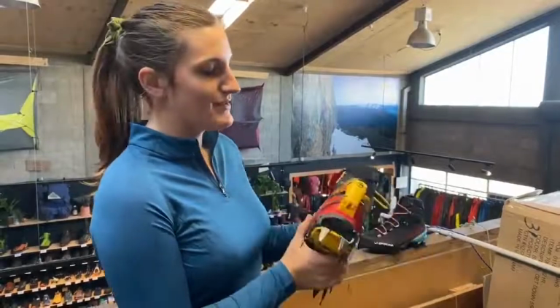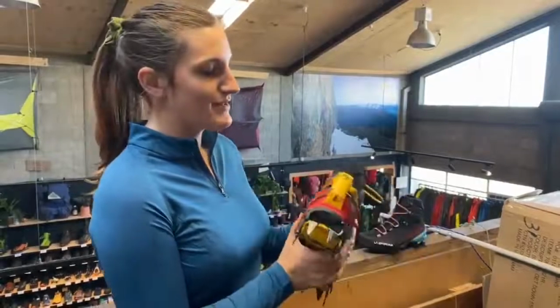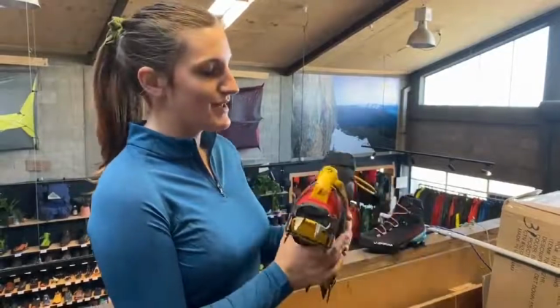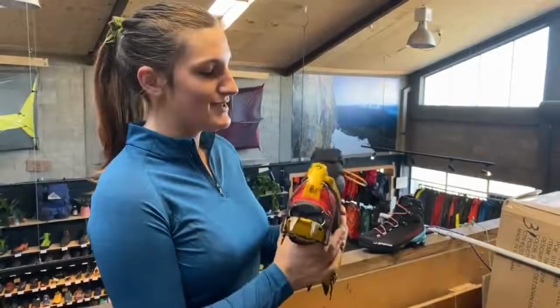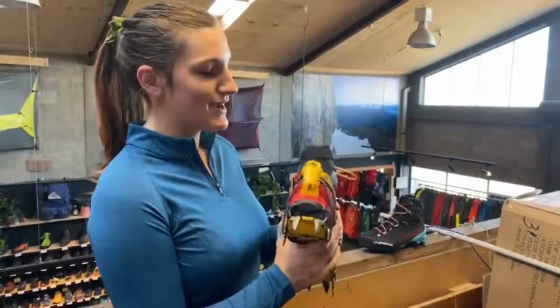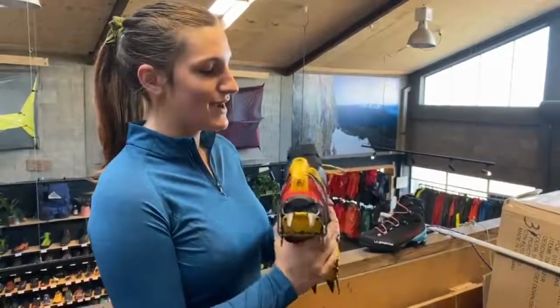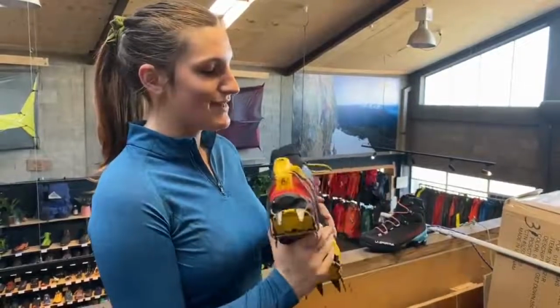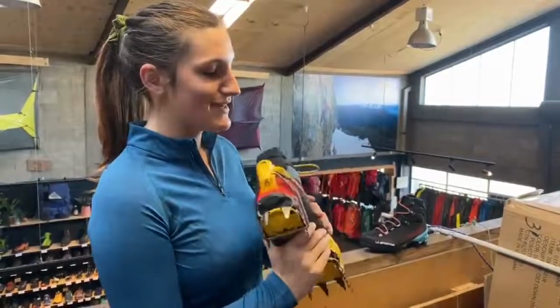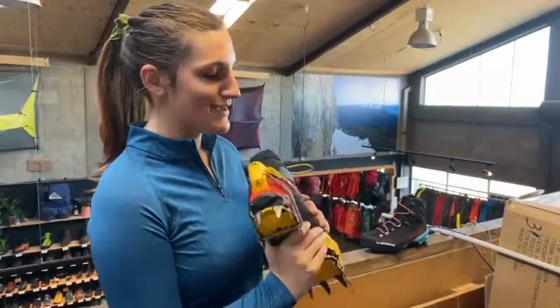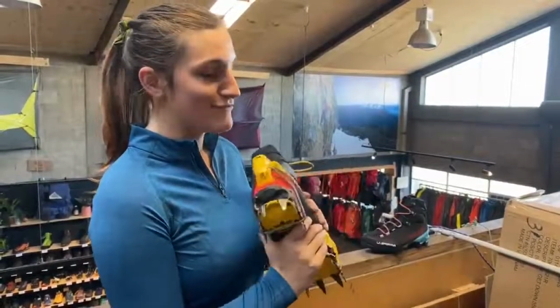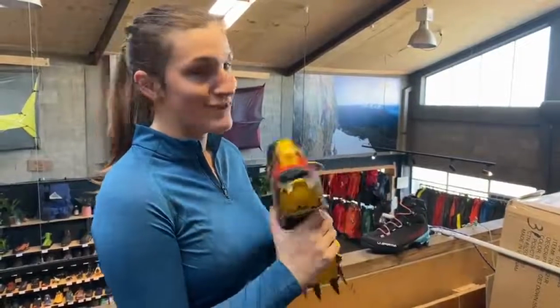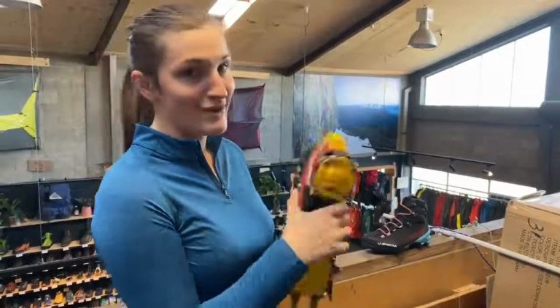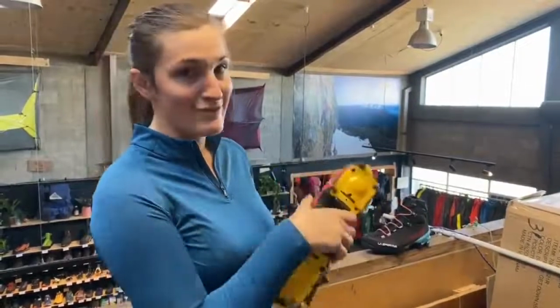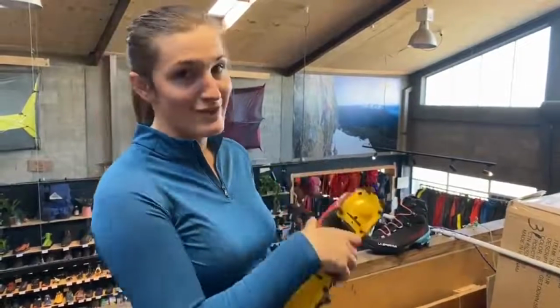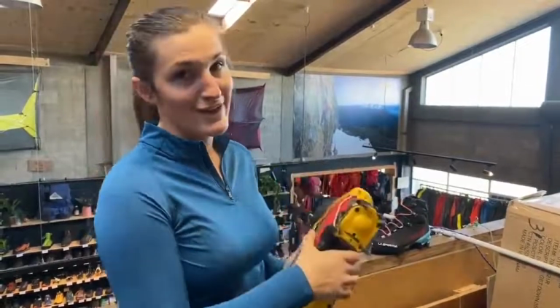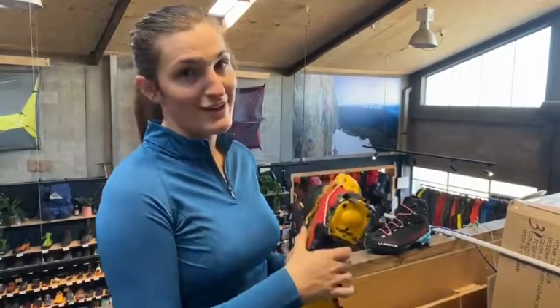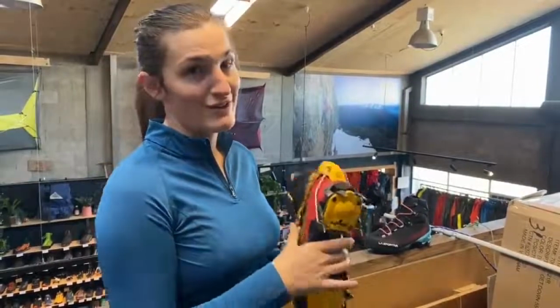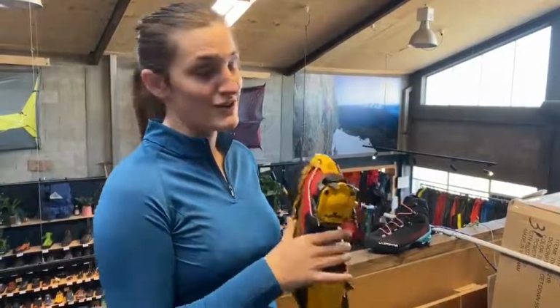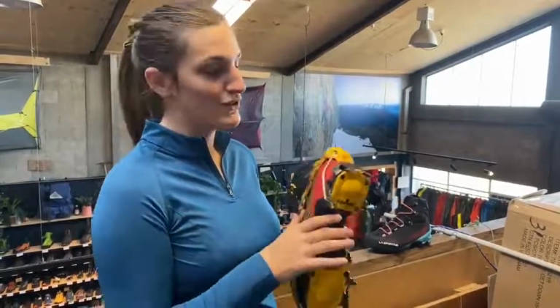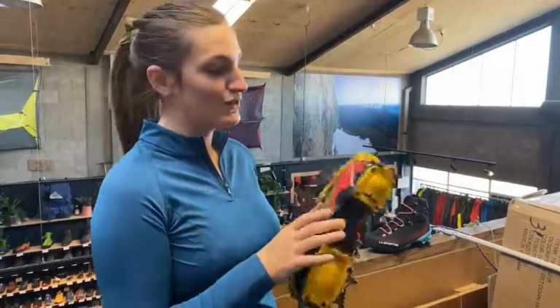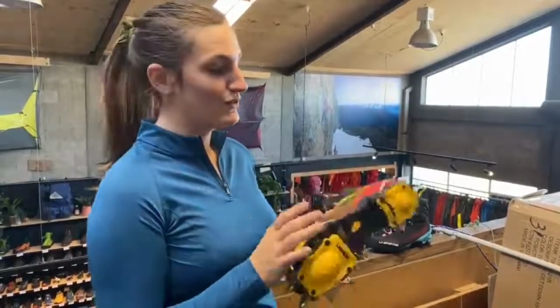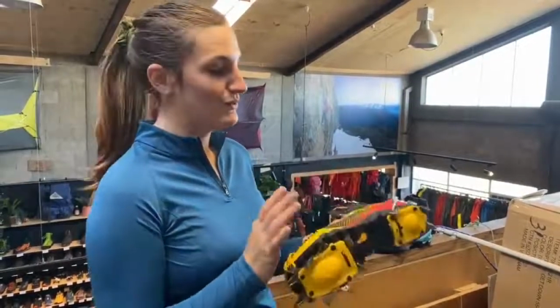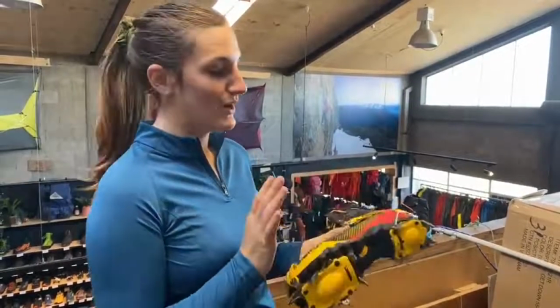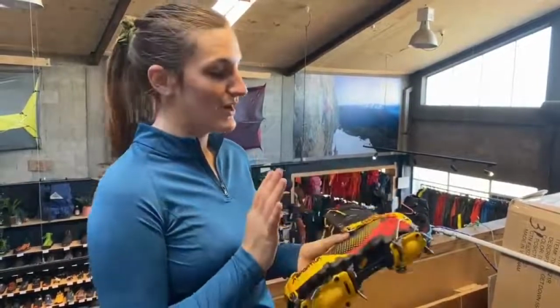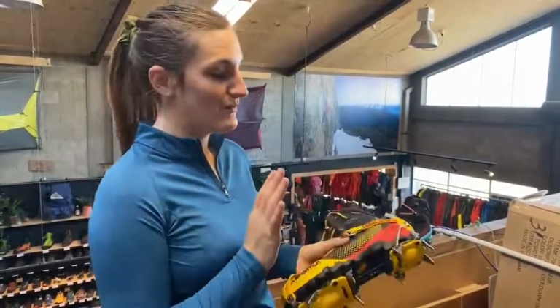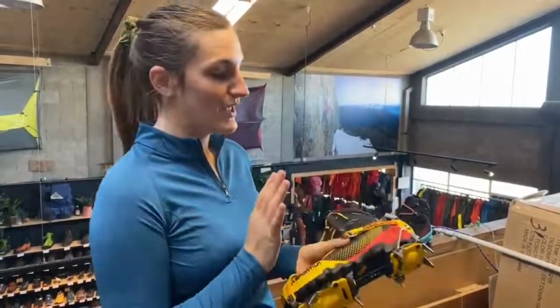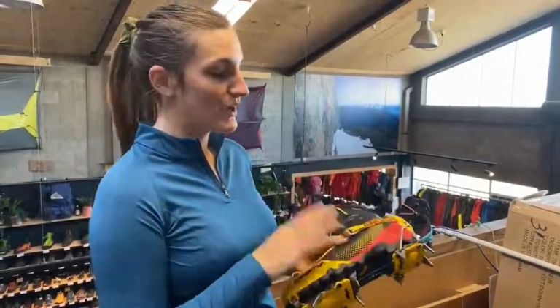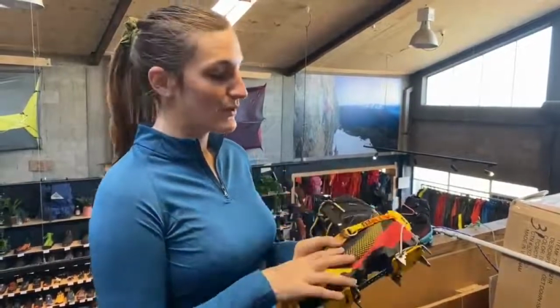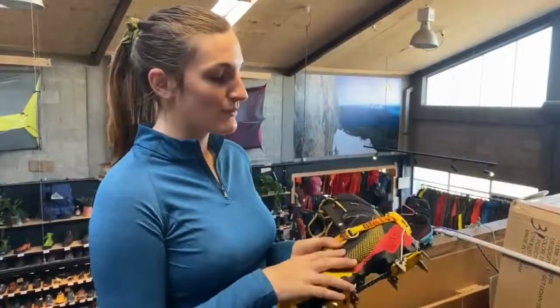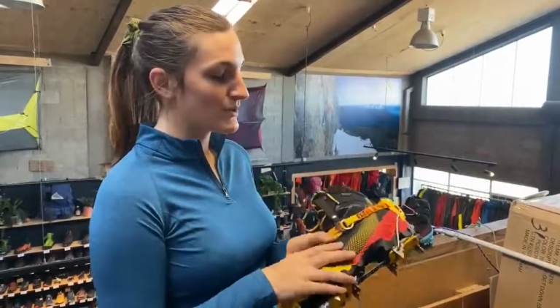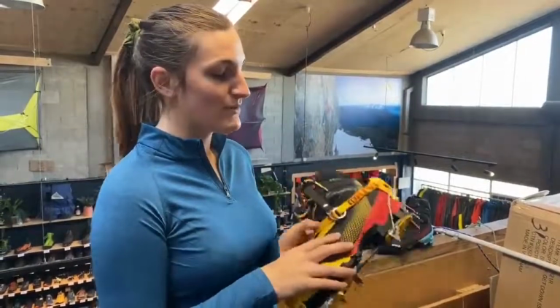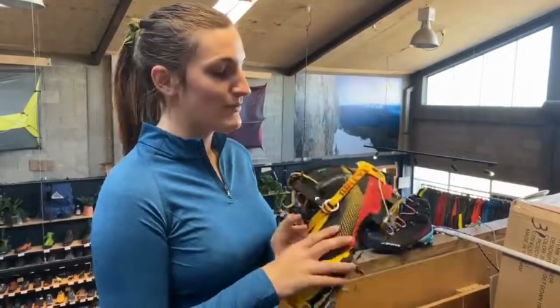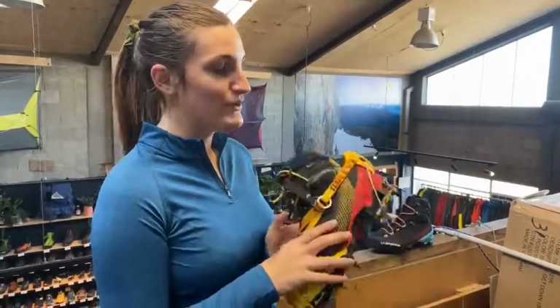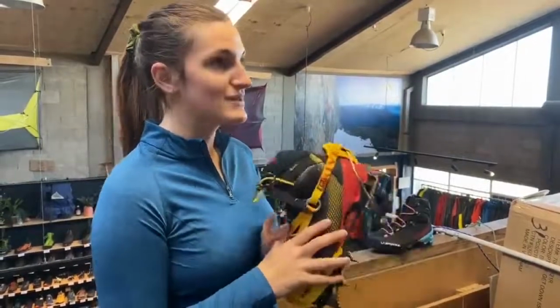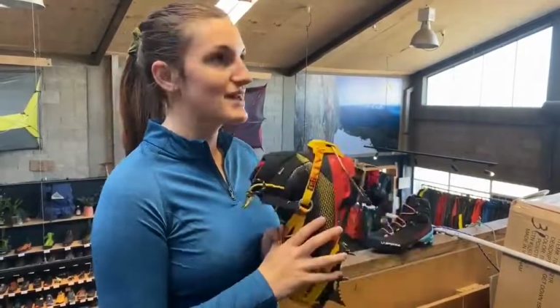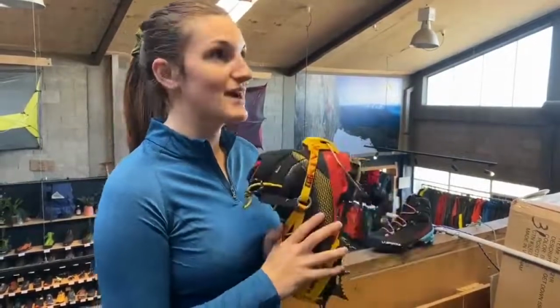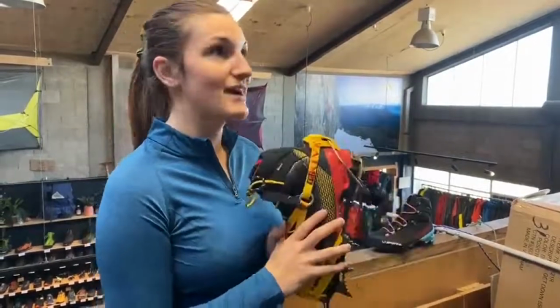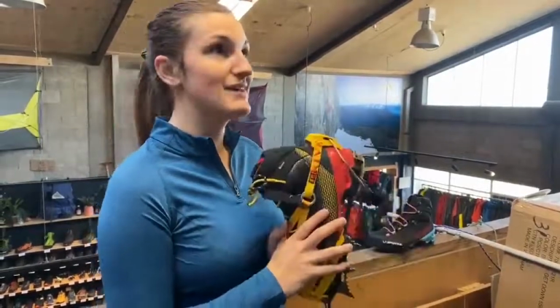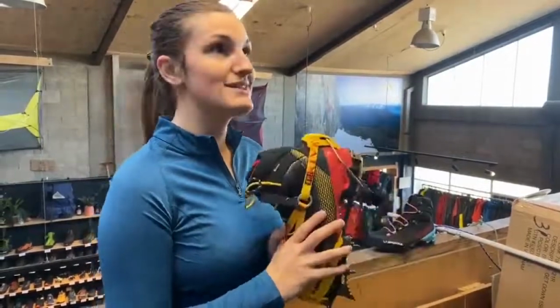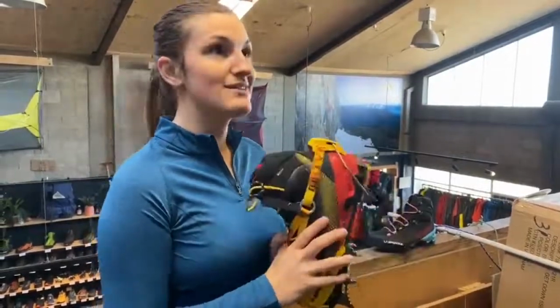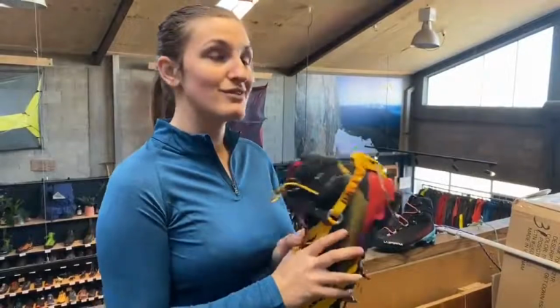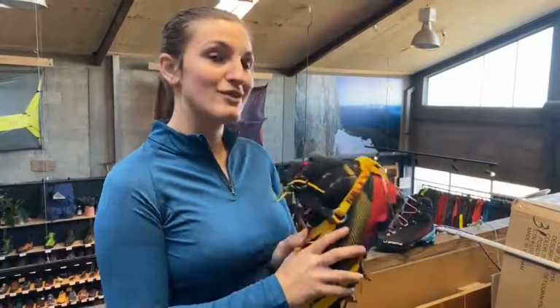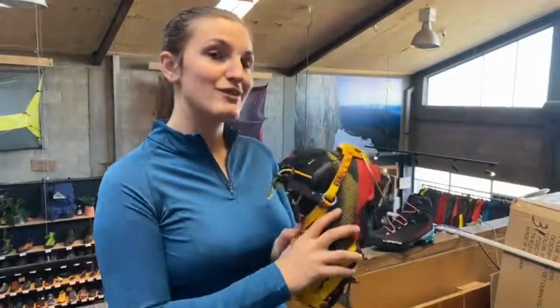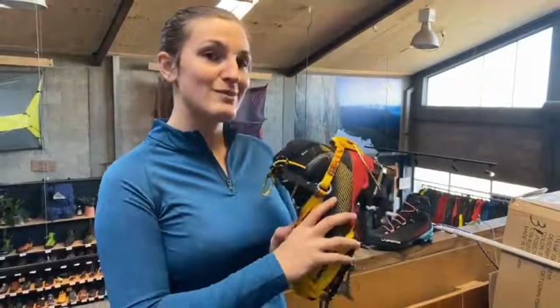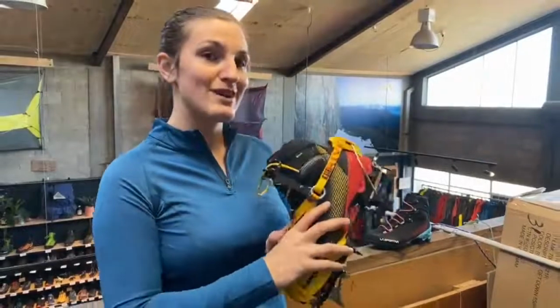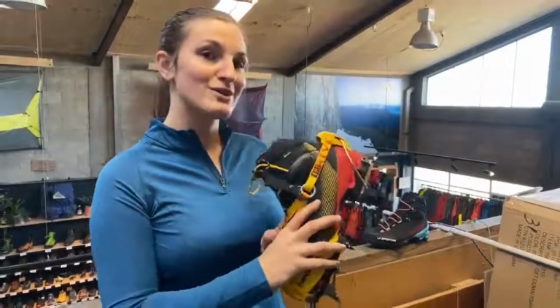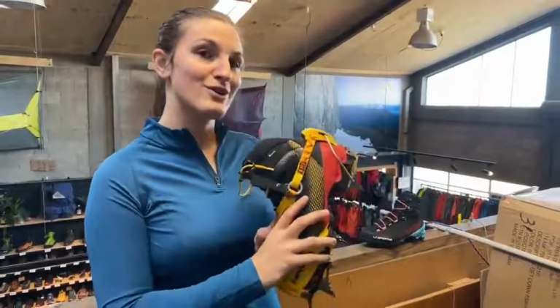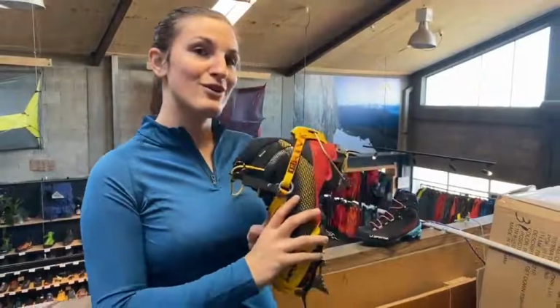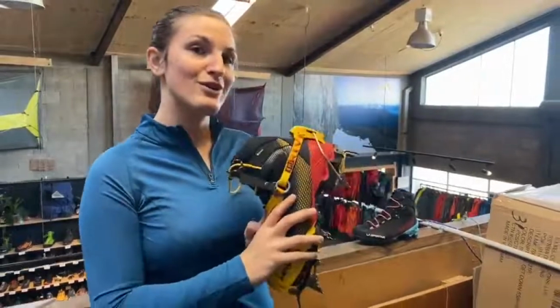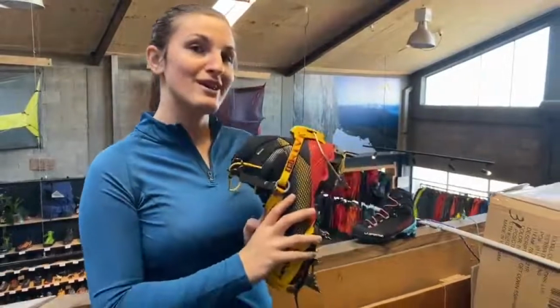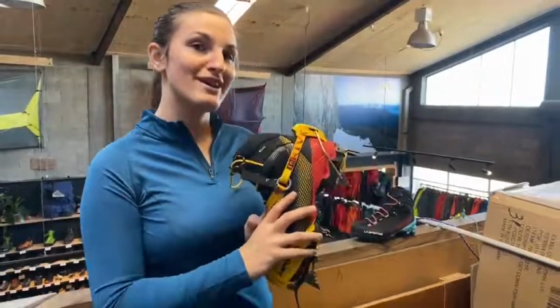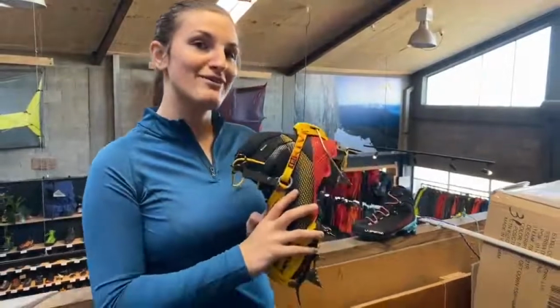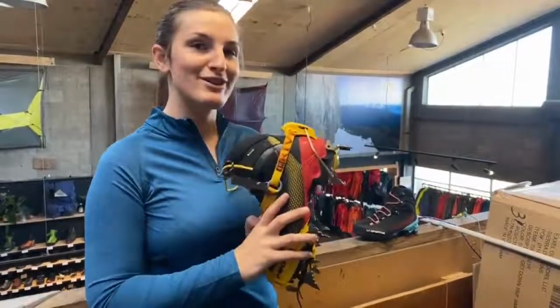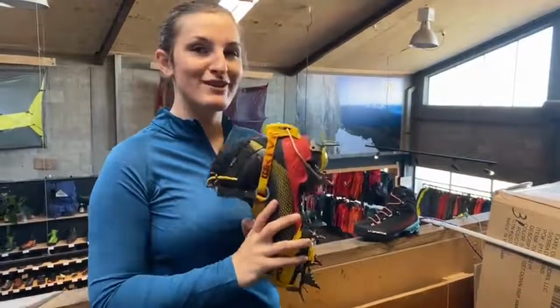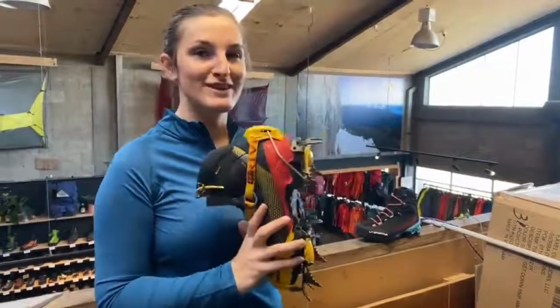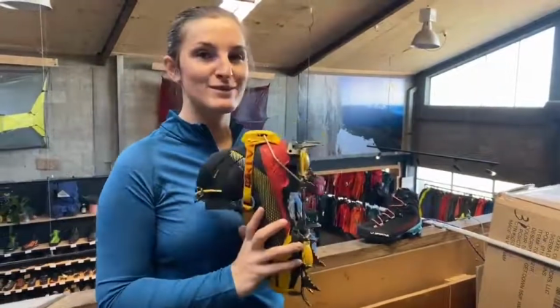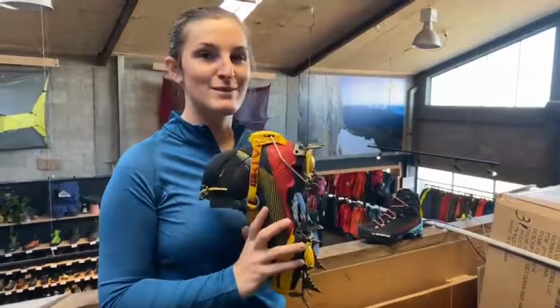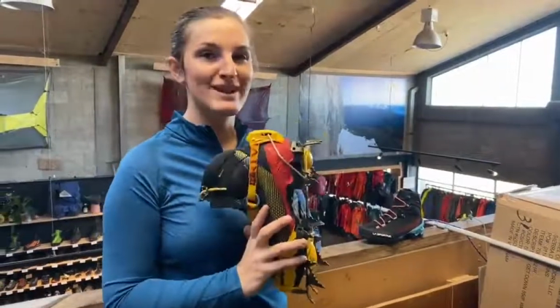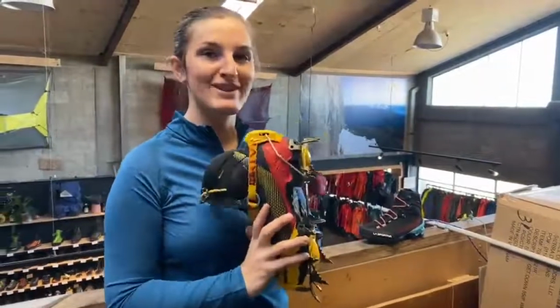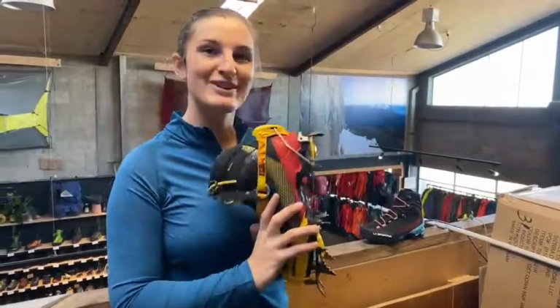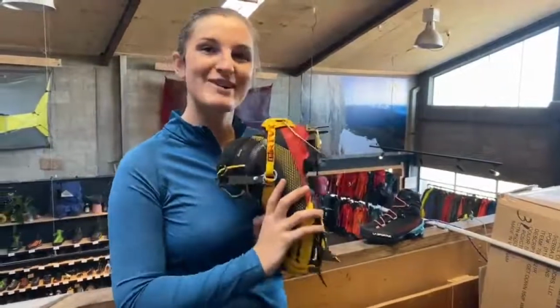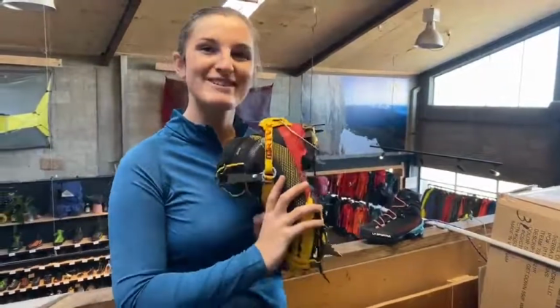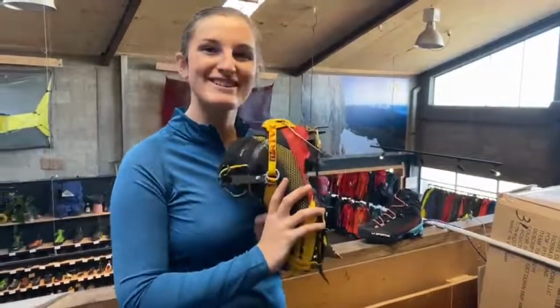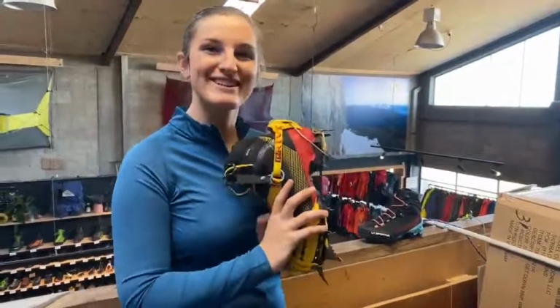These very funky new Equilibrium boots are $750 on the Further Faster website, or come in store.